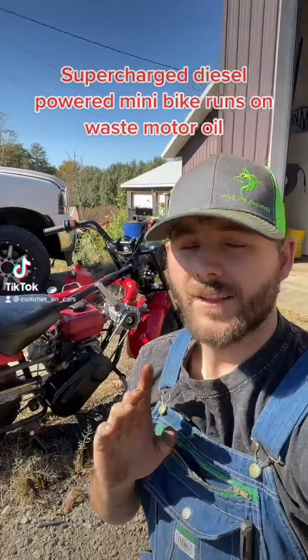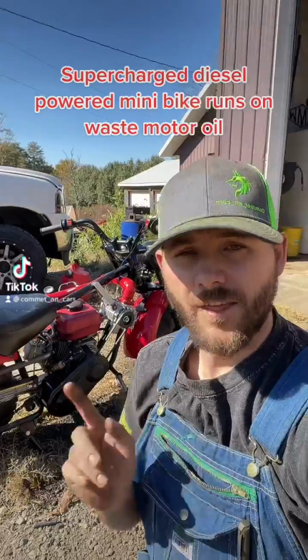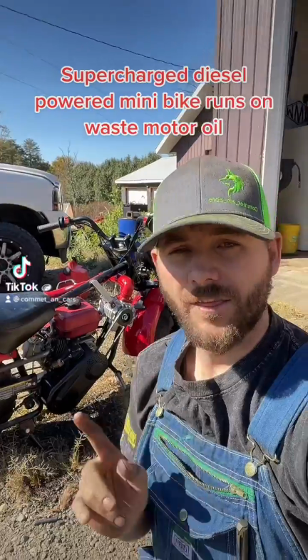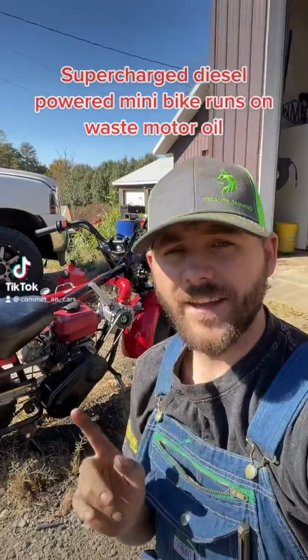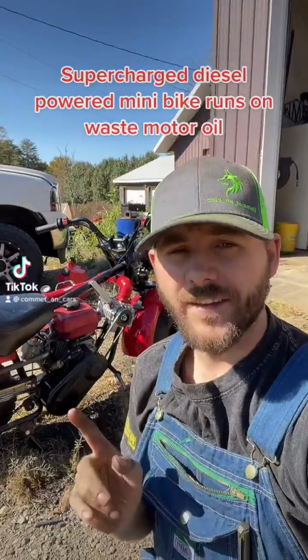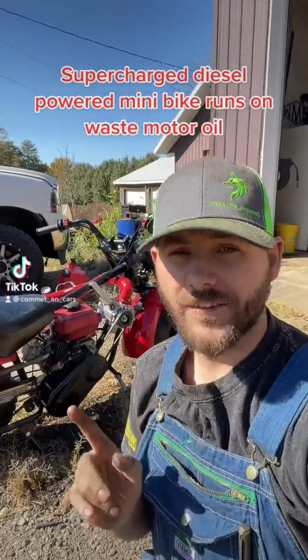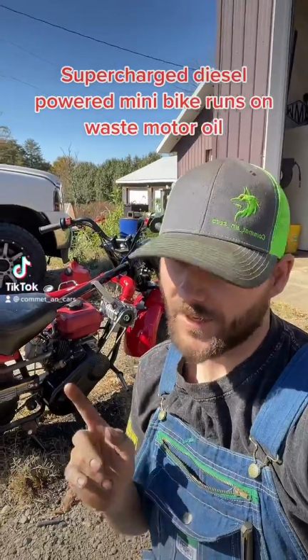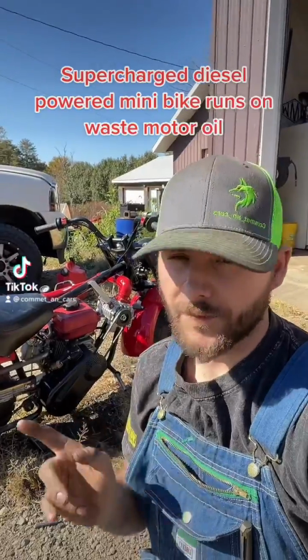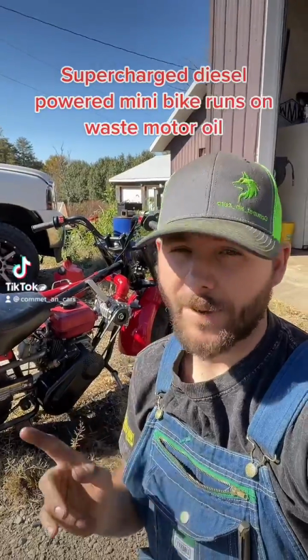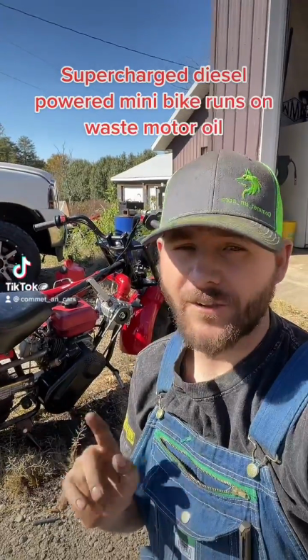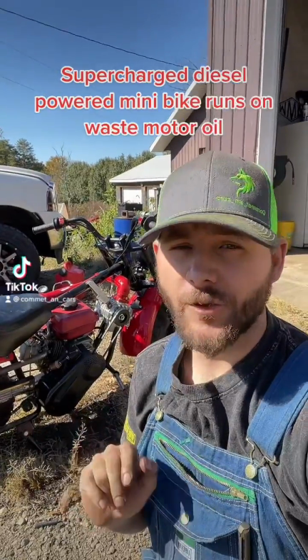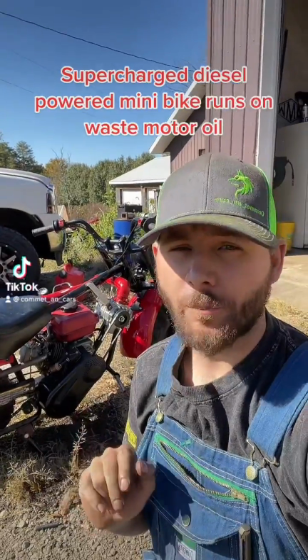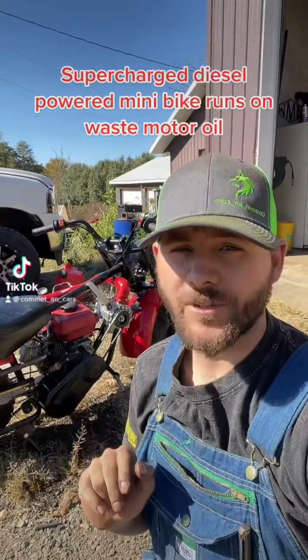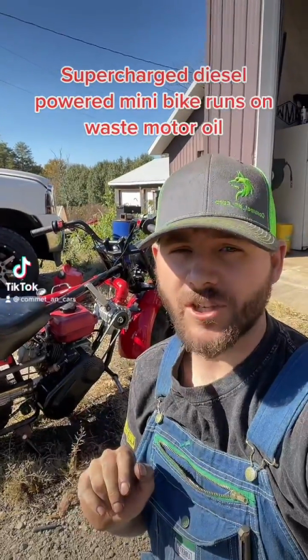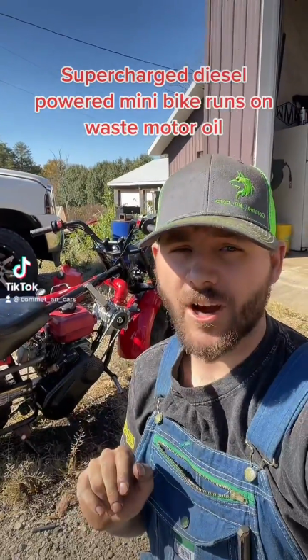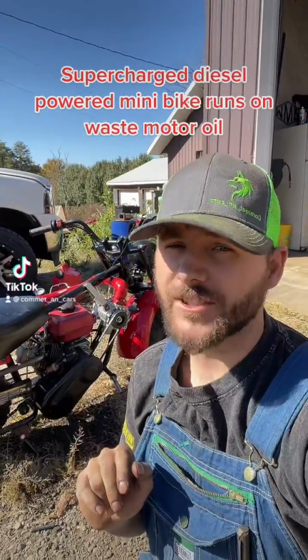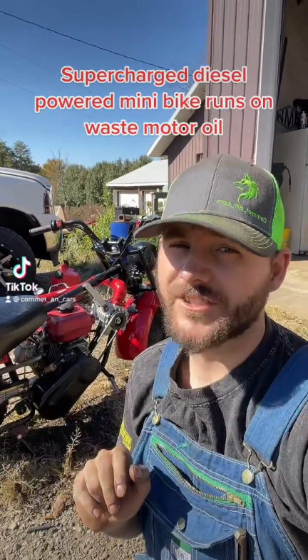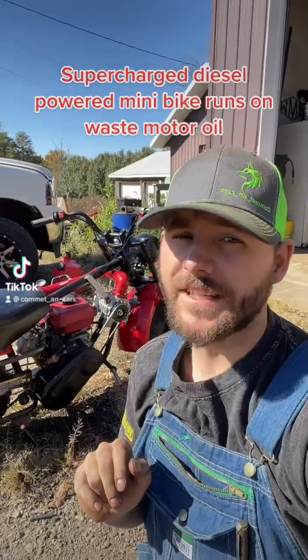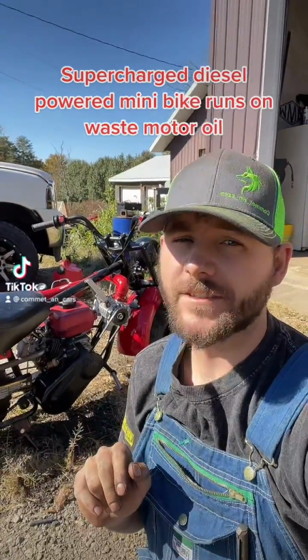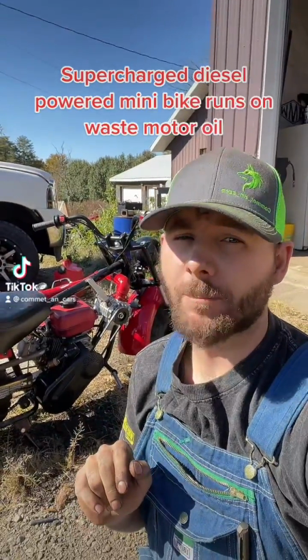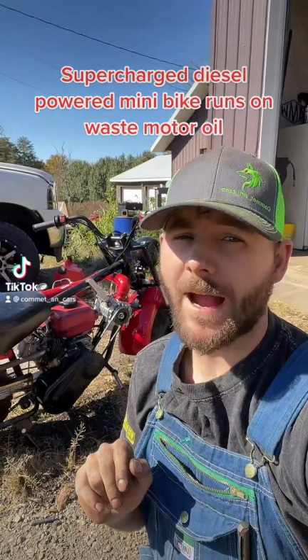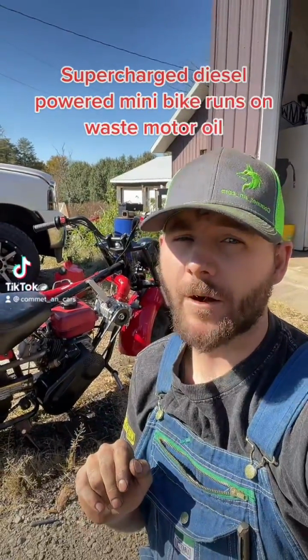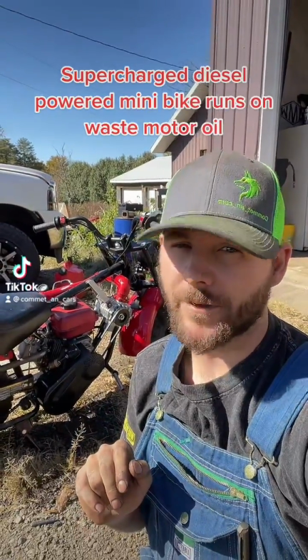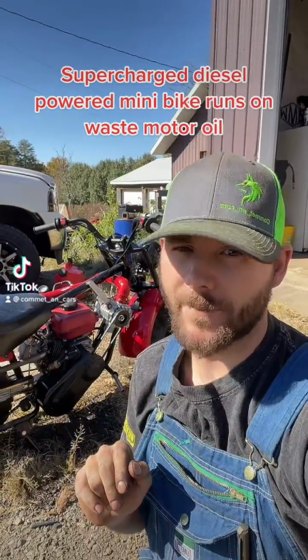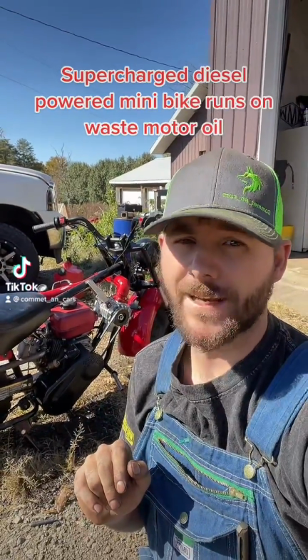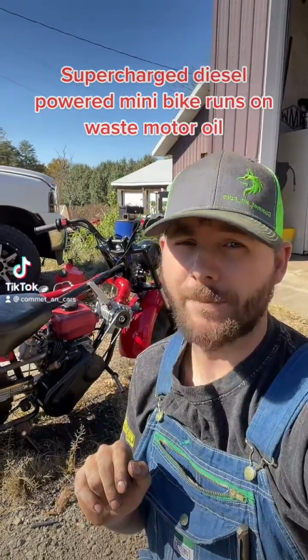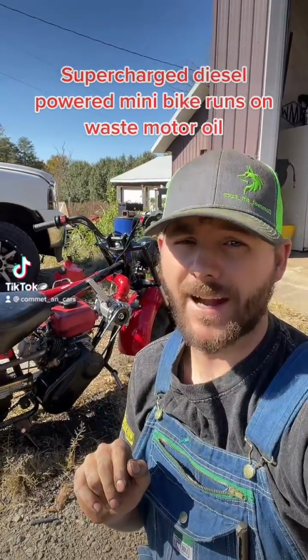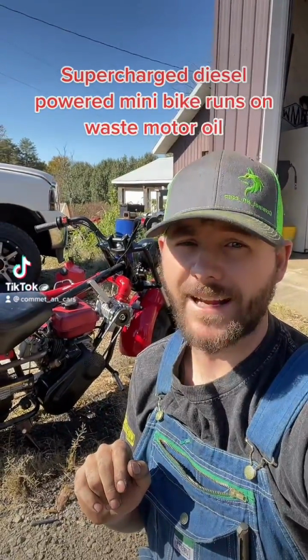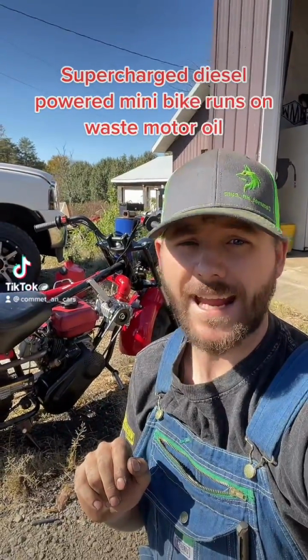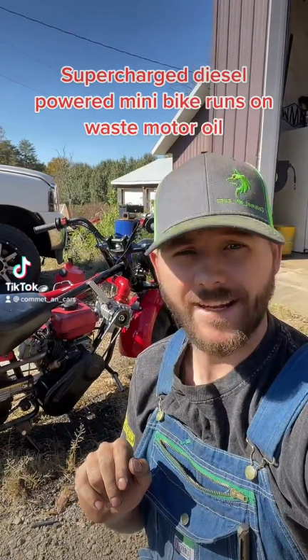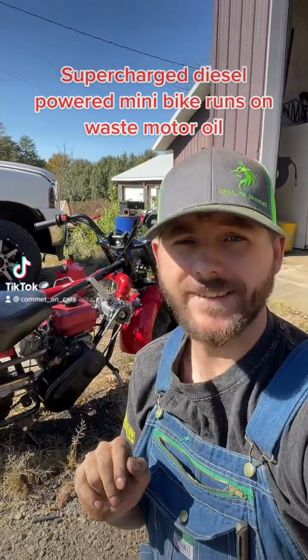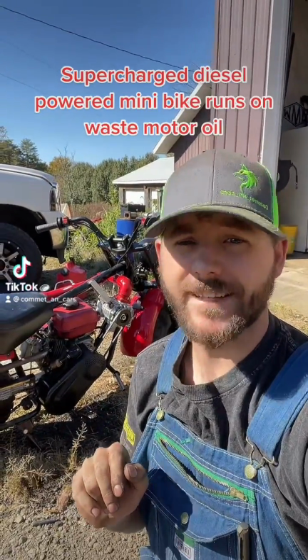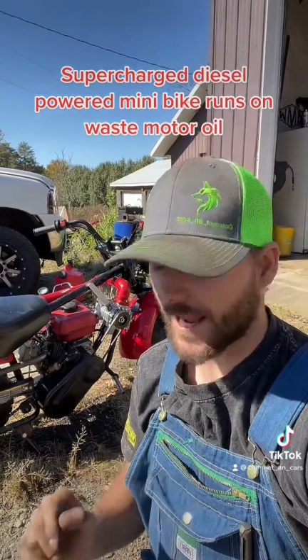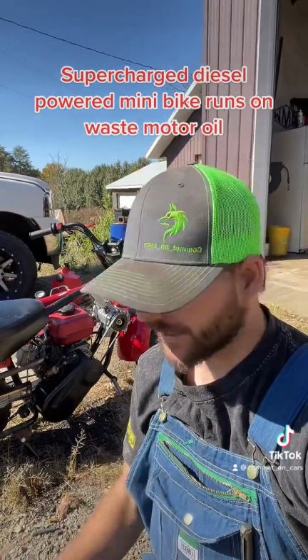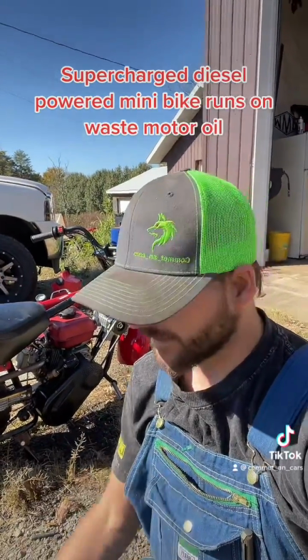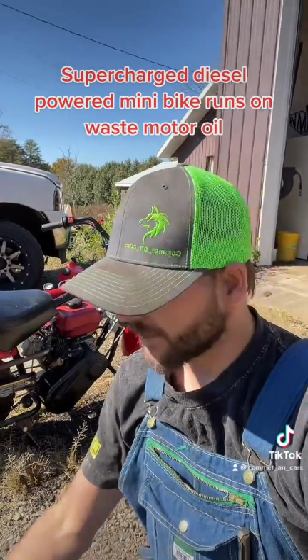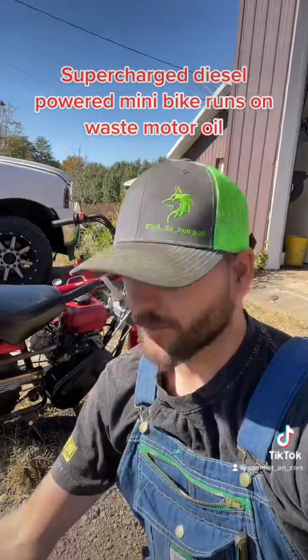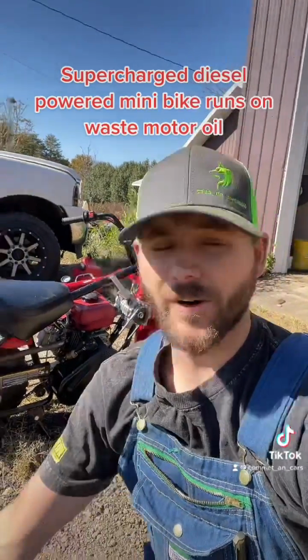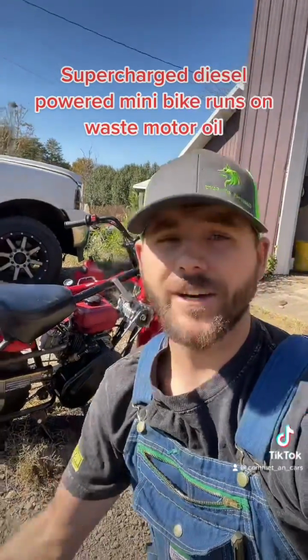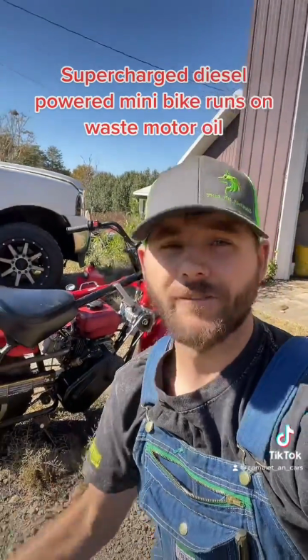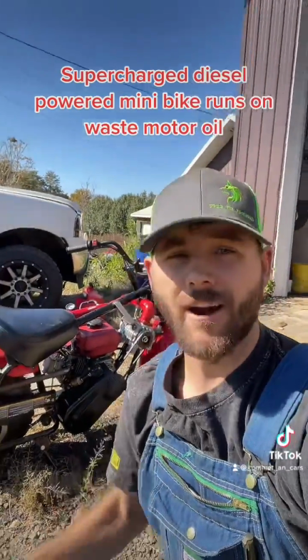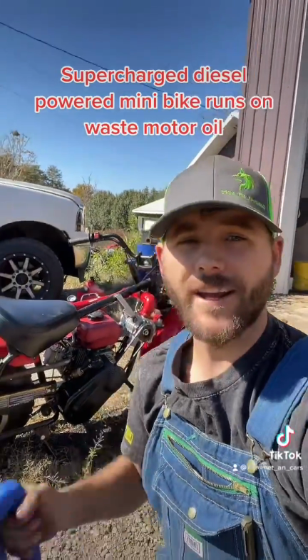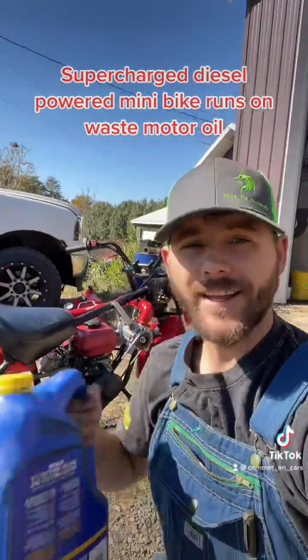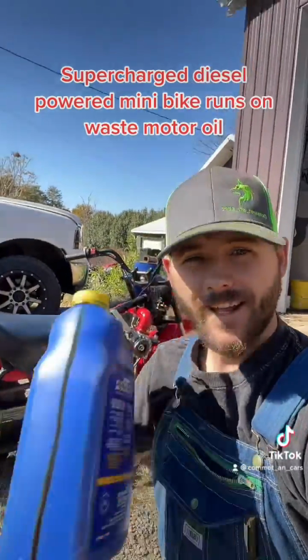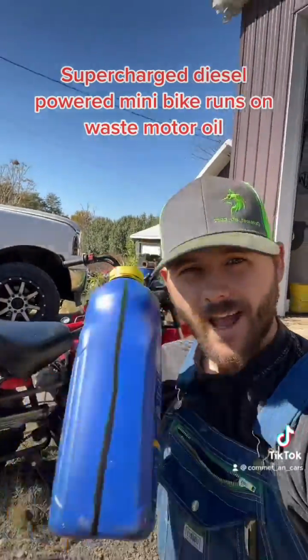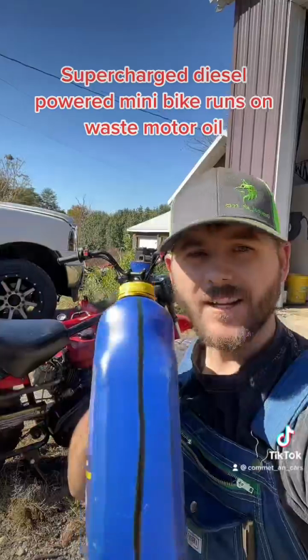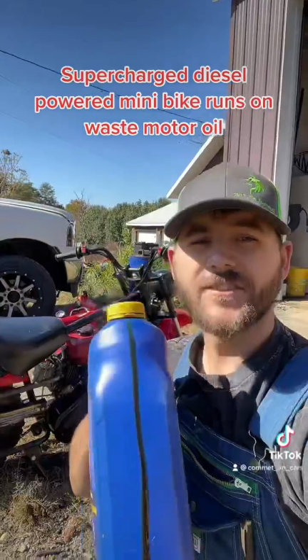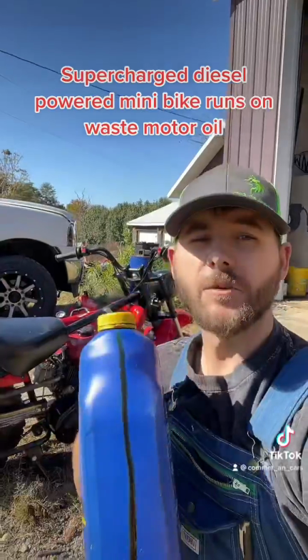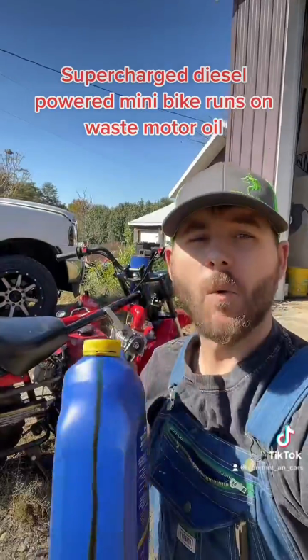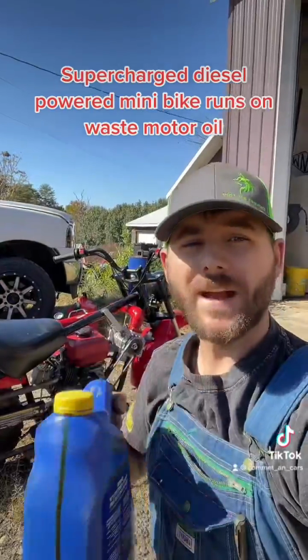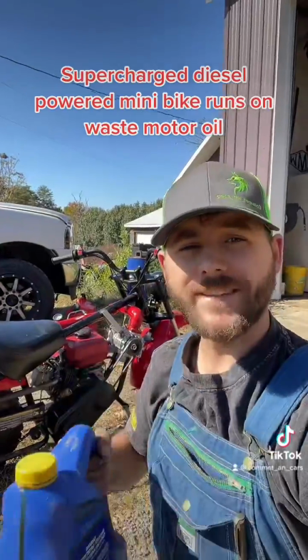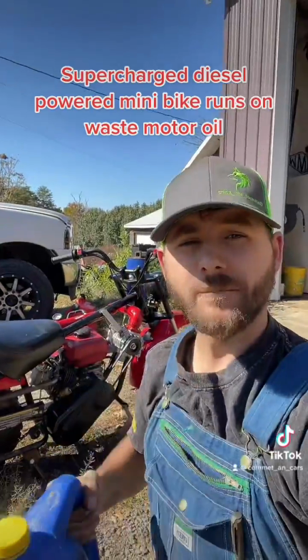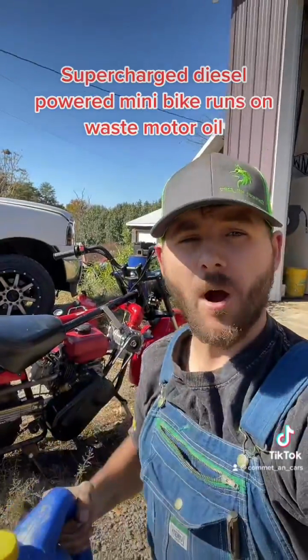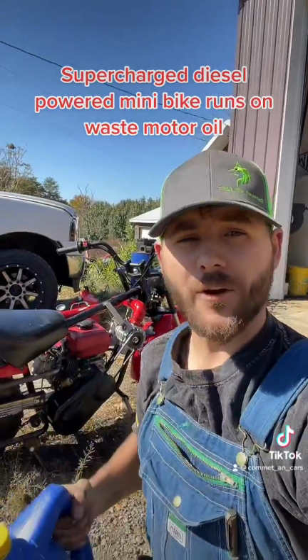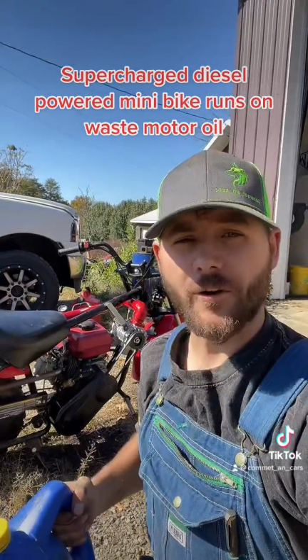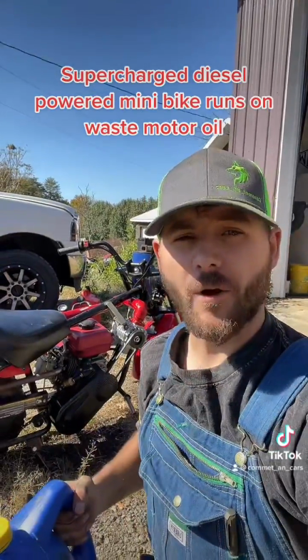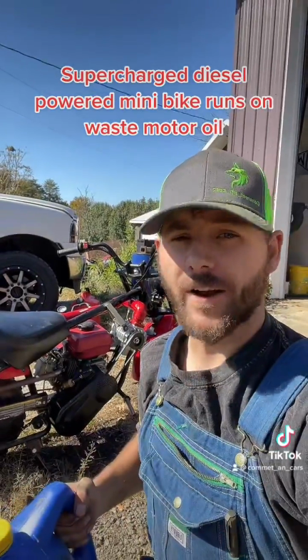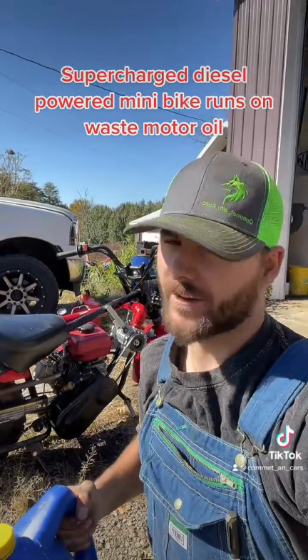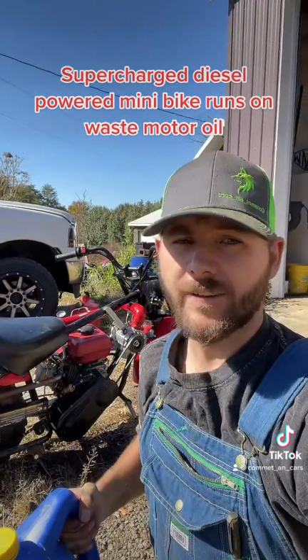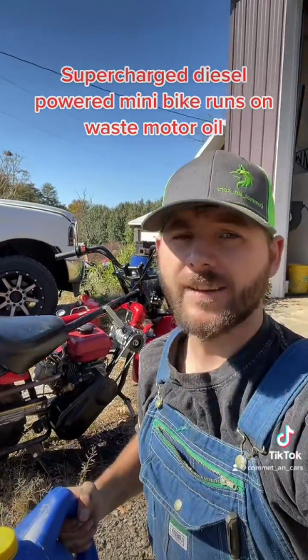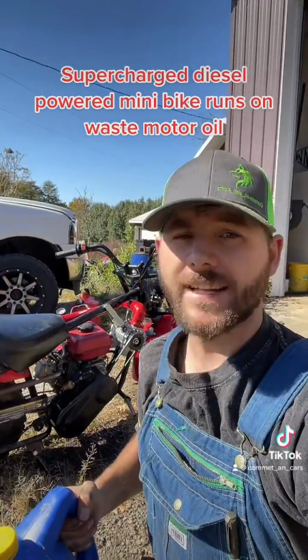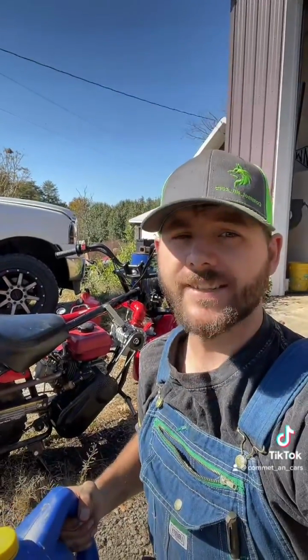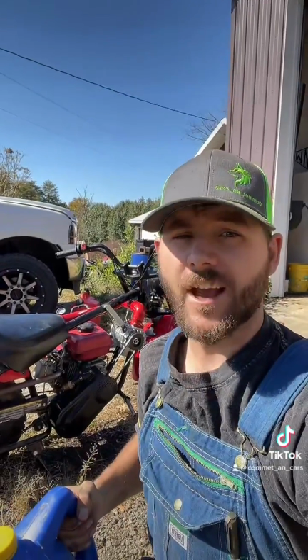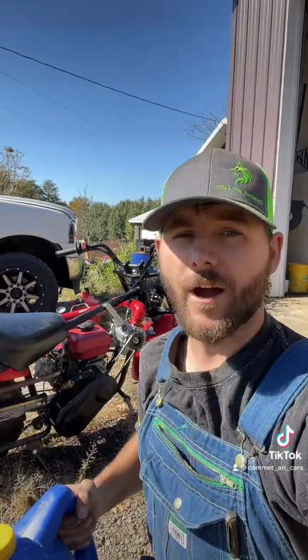This is my supercharged diesel-powered minibike, and today we're gonna run it on some waste motor oil. Let's go!